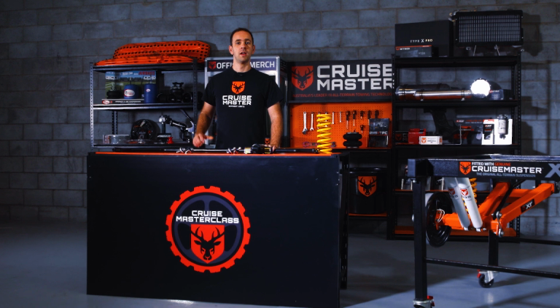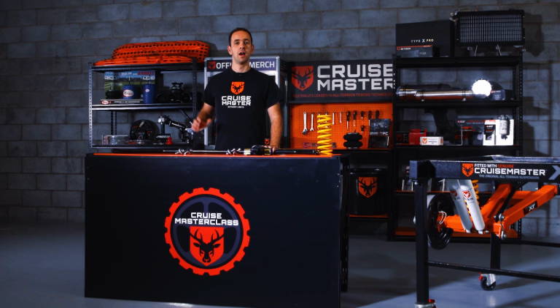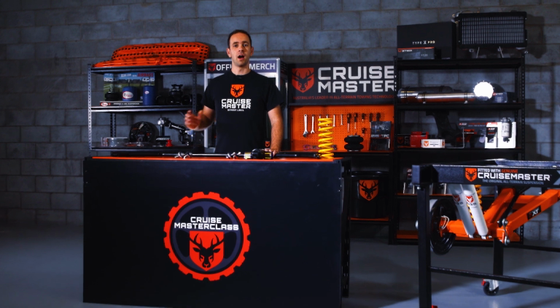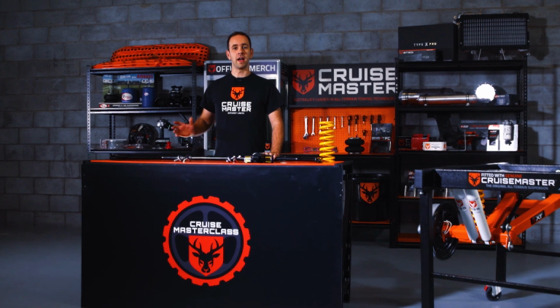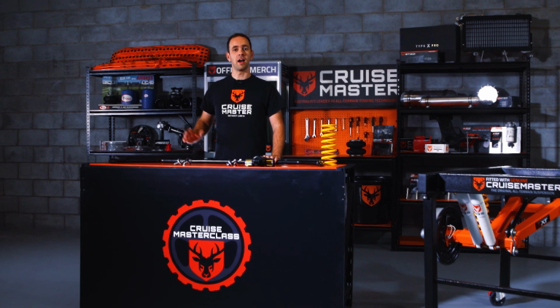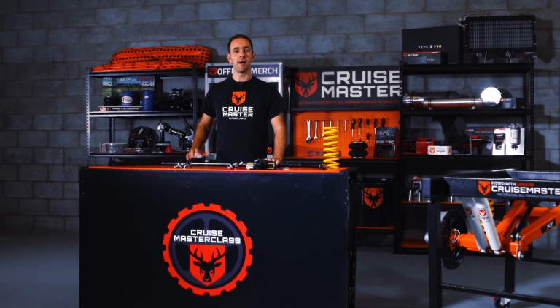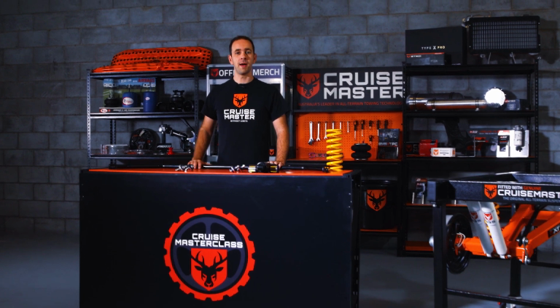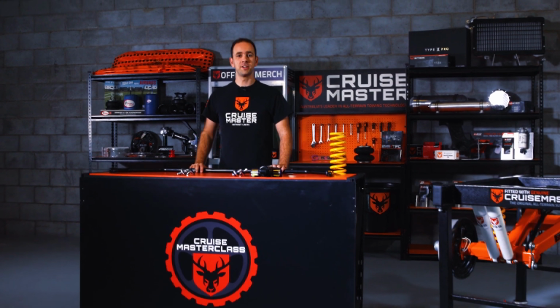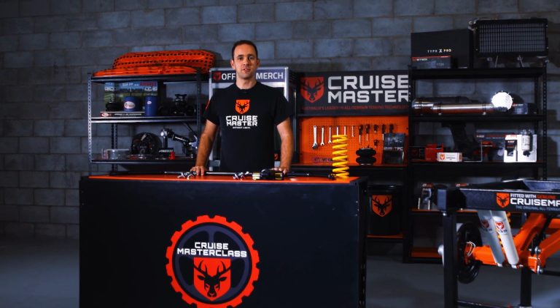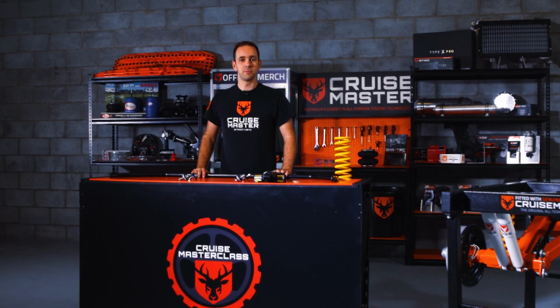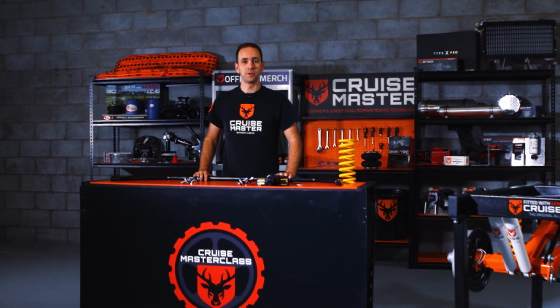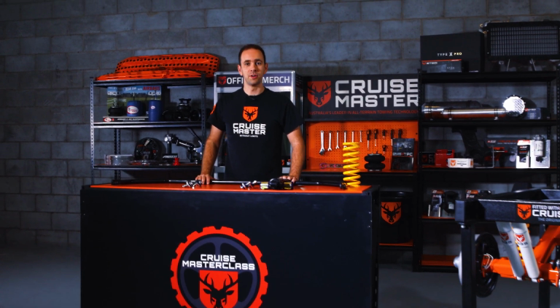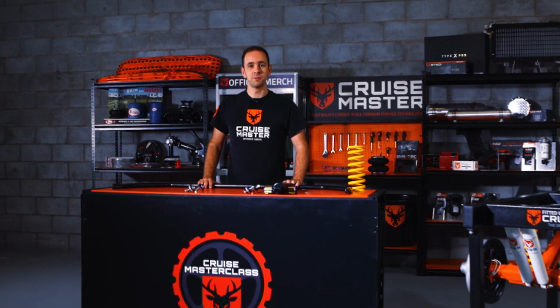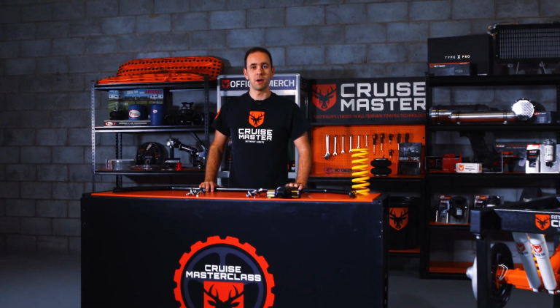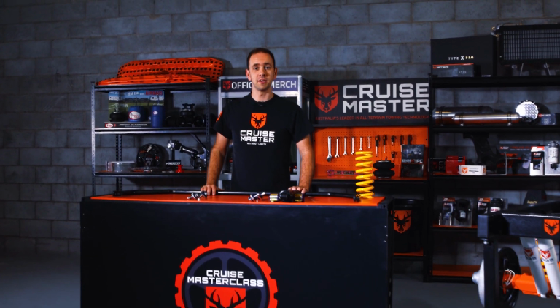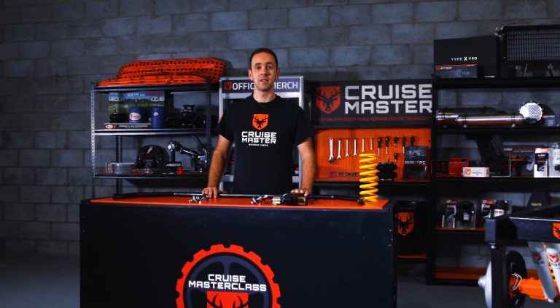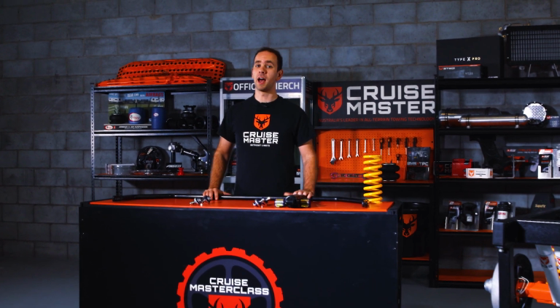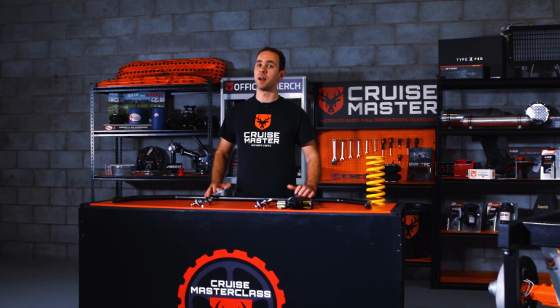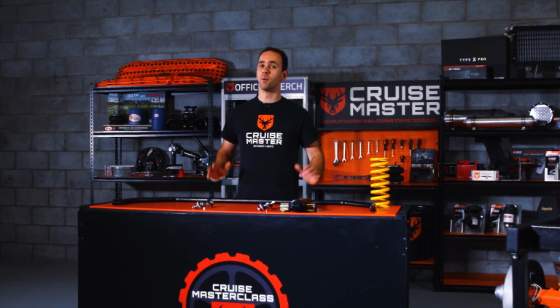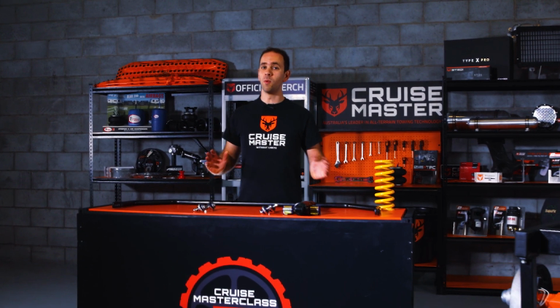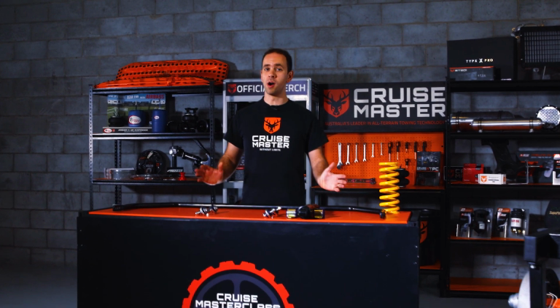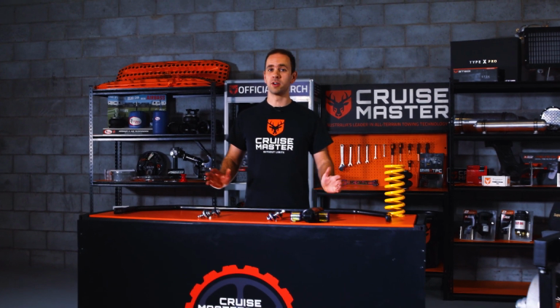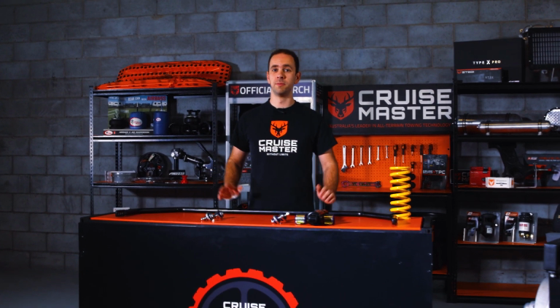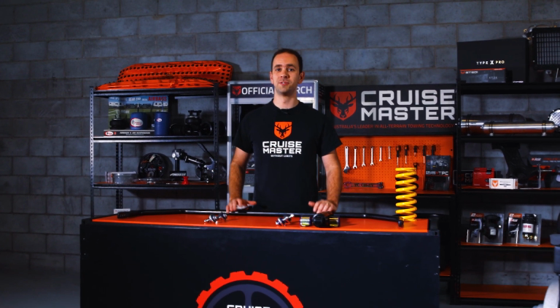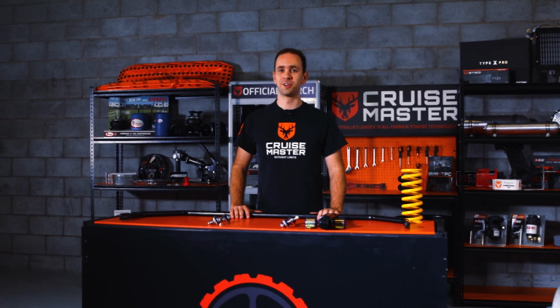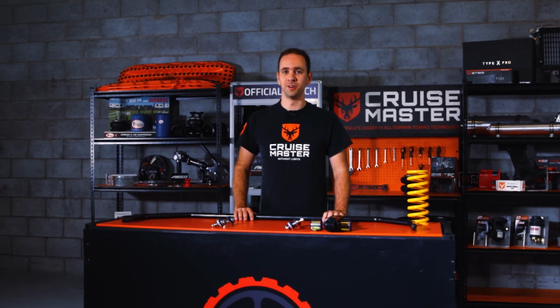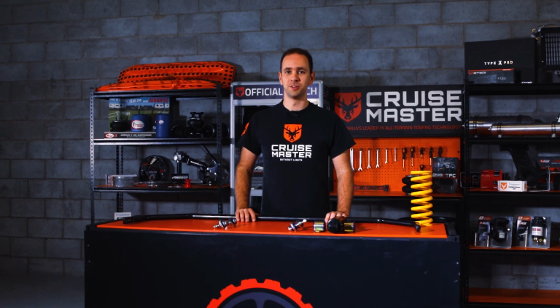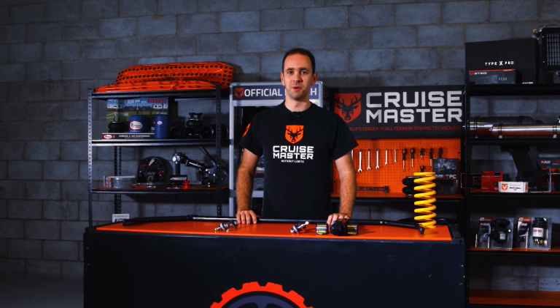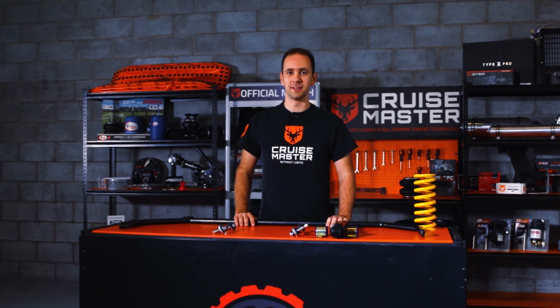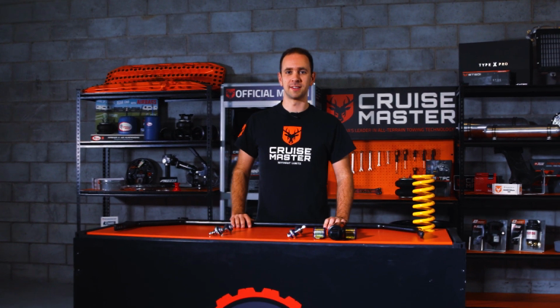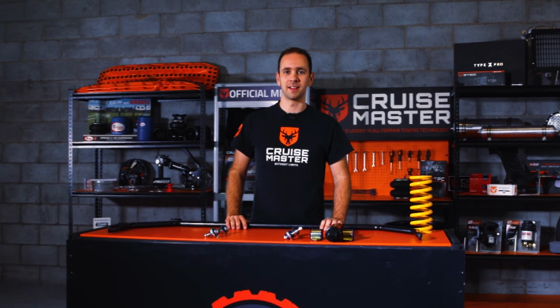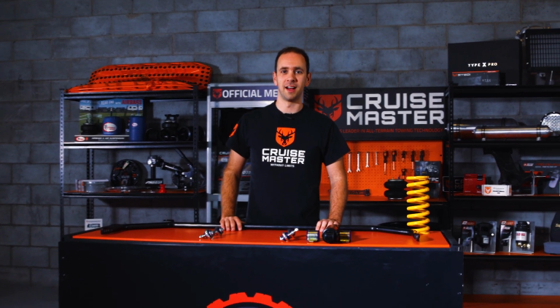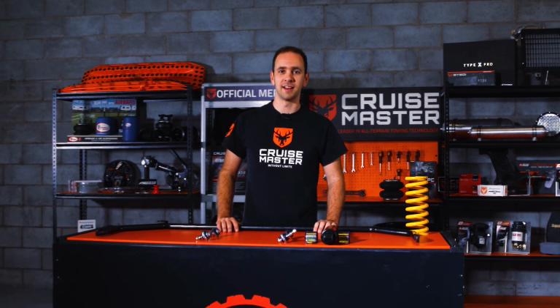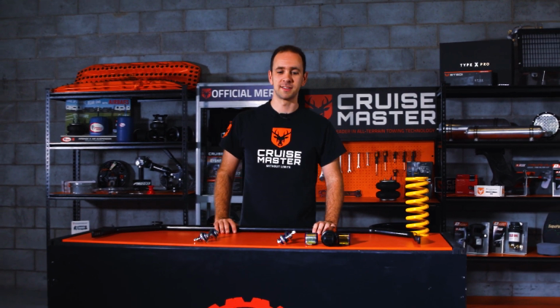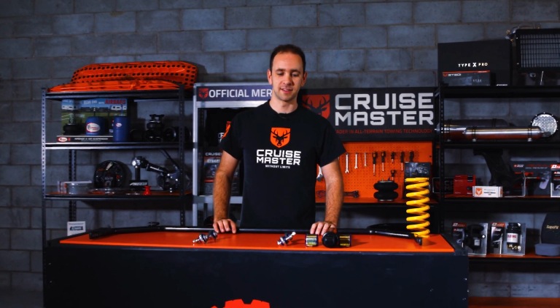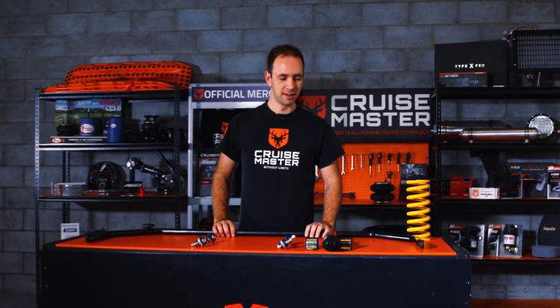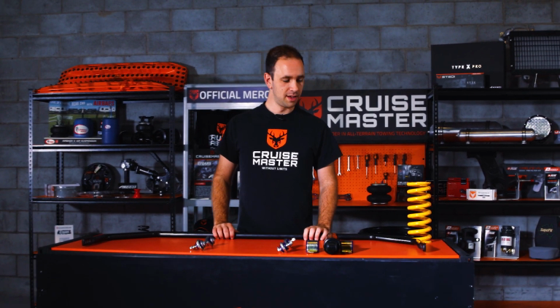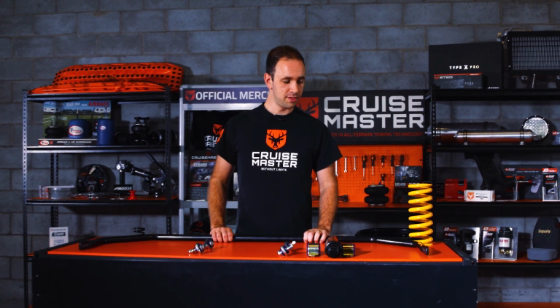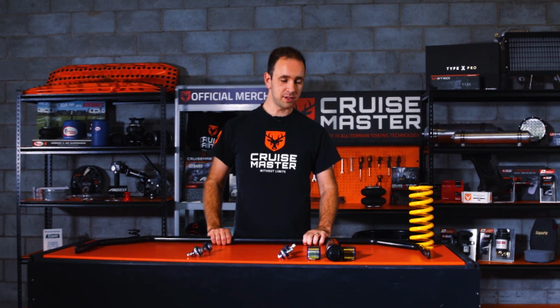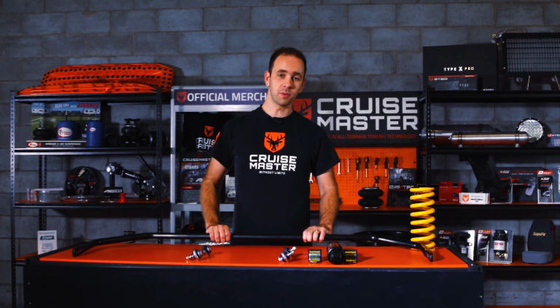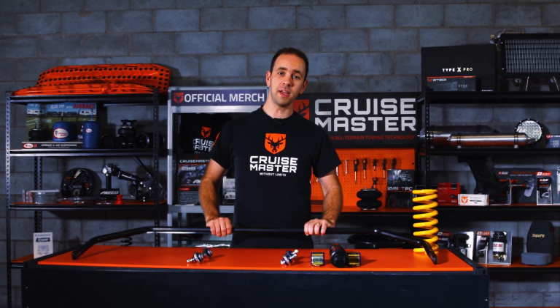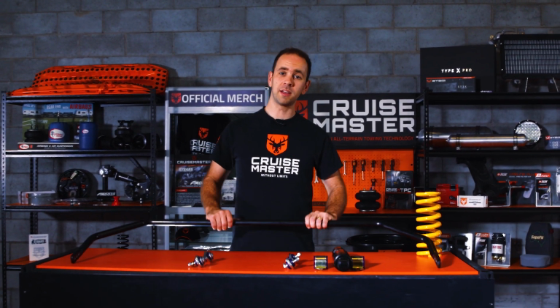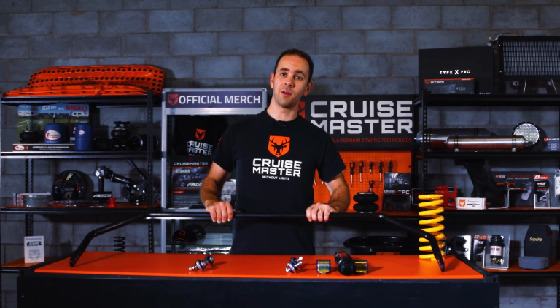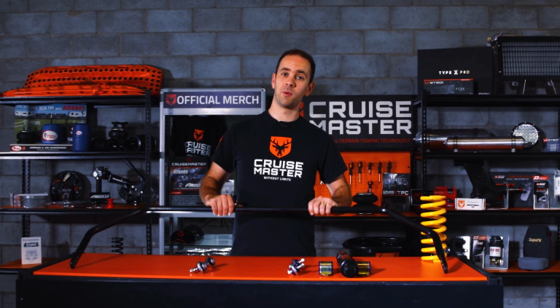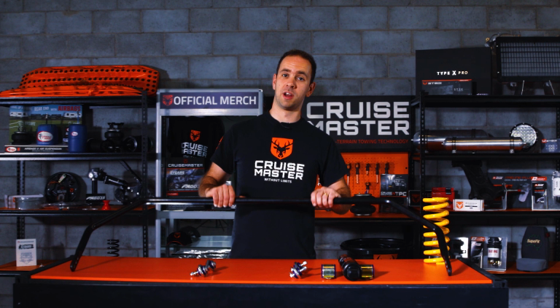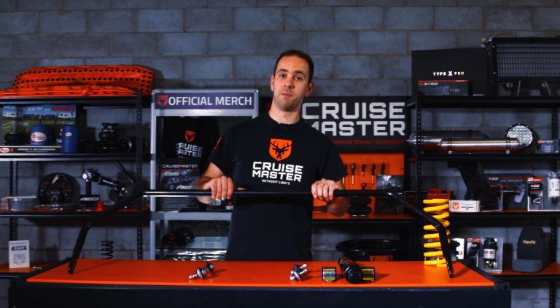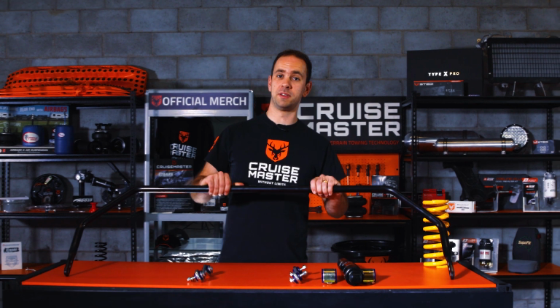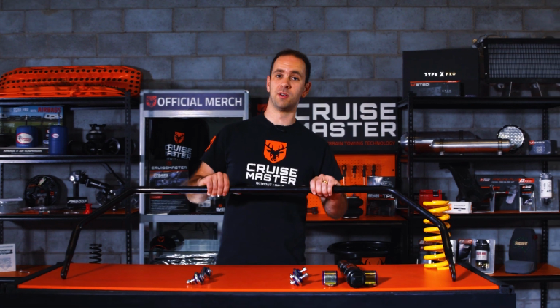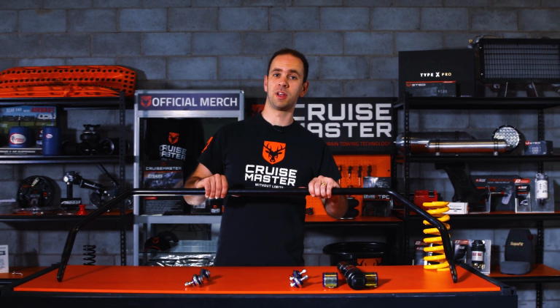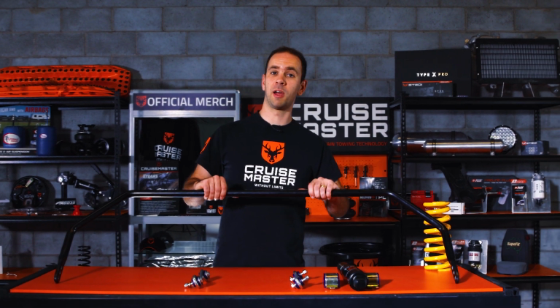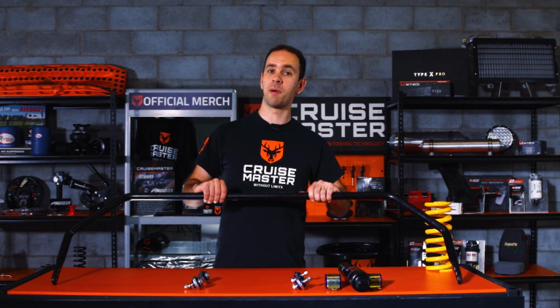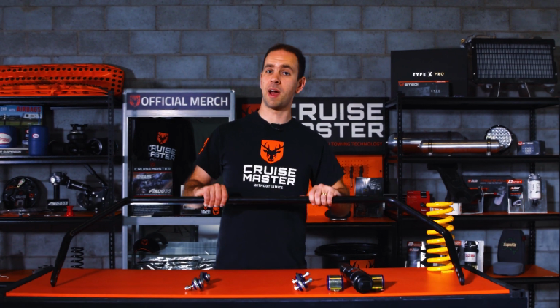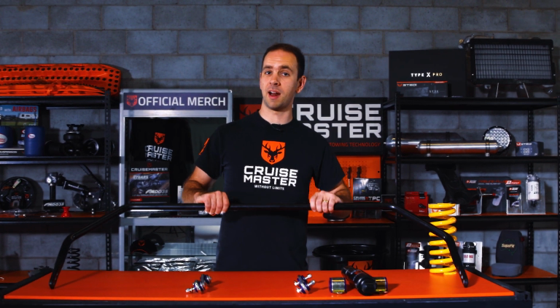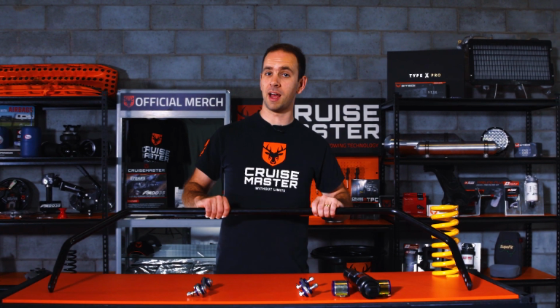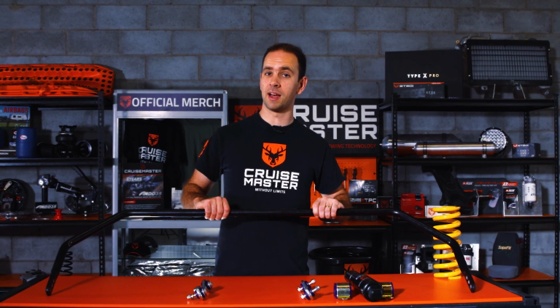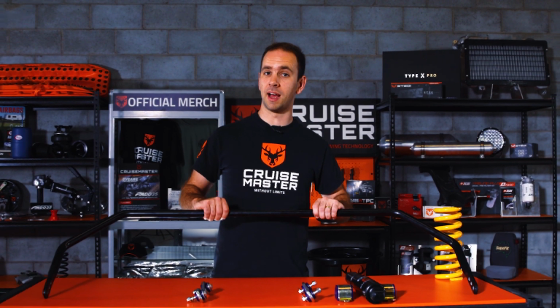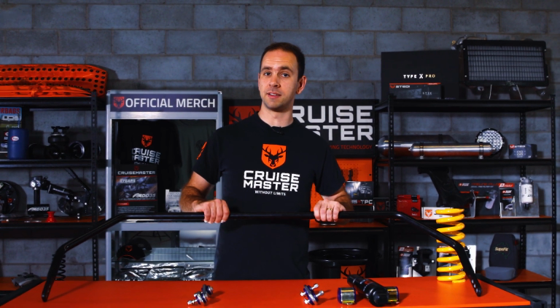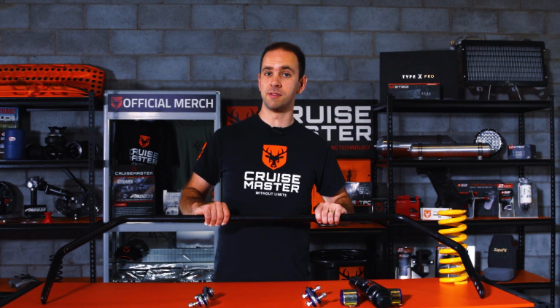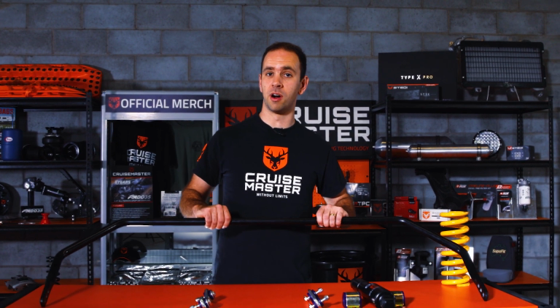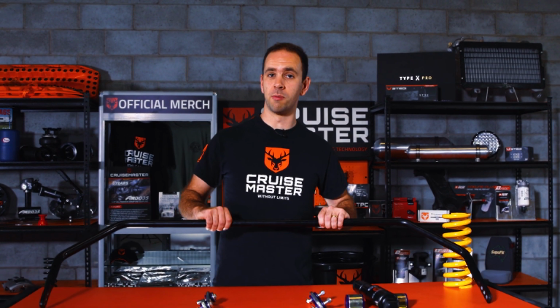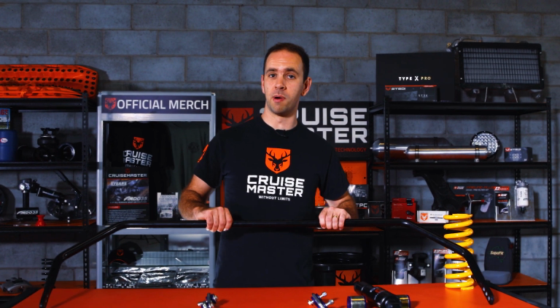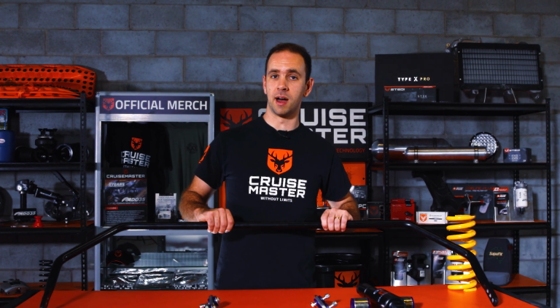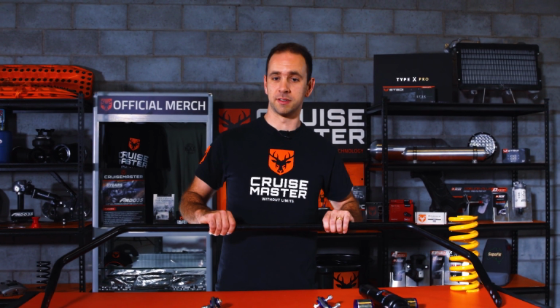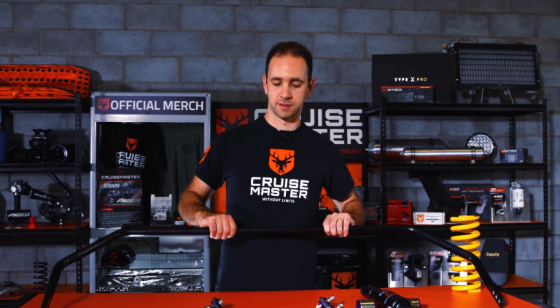Hi, I'm Andrew from CruiseMaster and welcome to CruiseMaster Class. This week we're going to be talking about anti-roll bars.